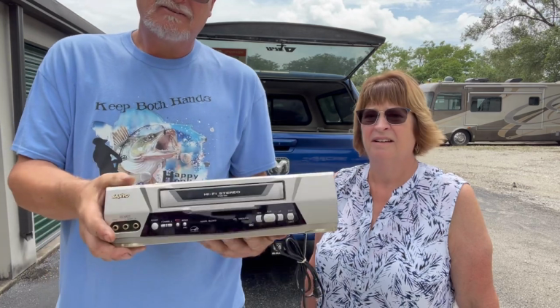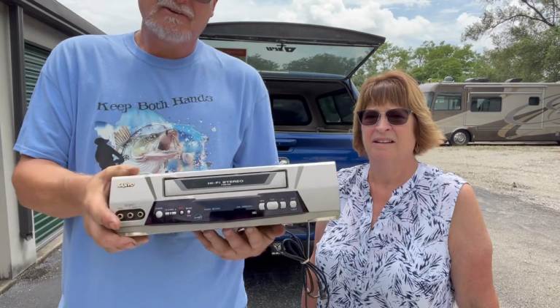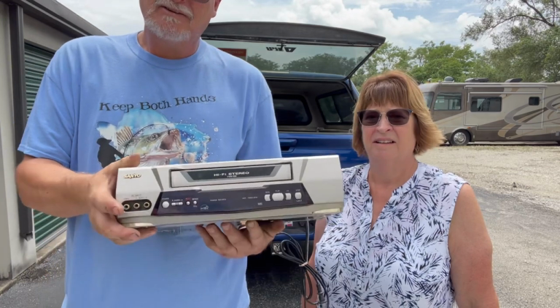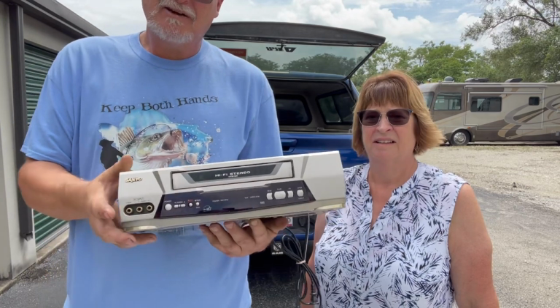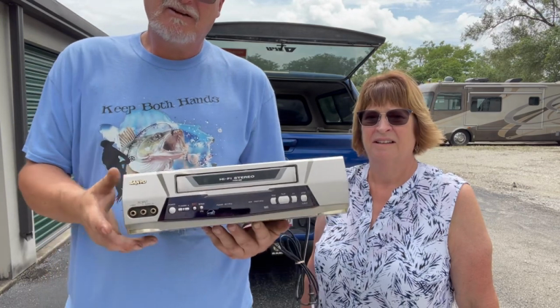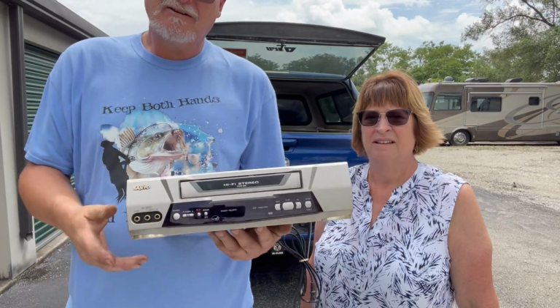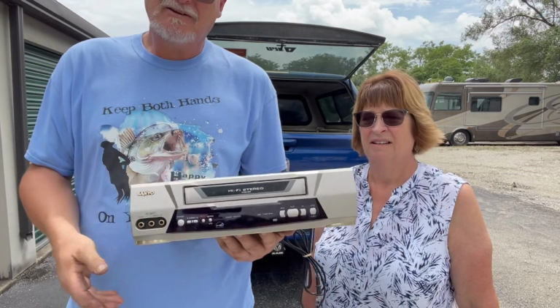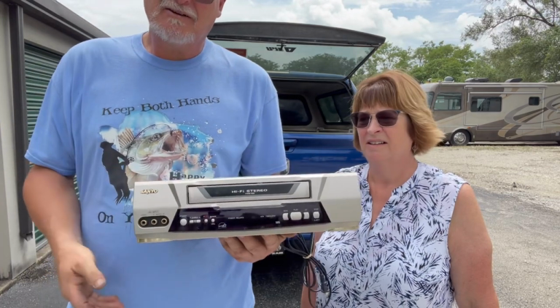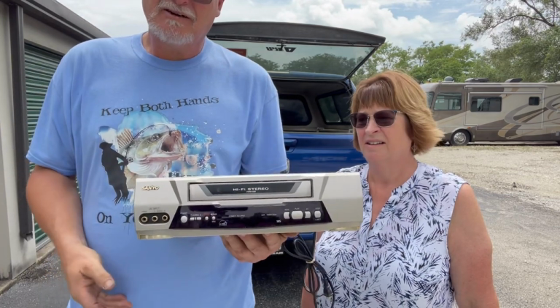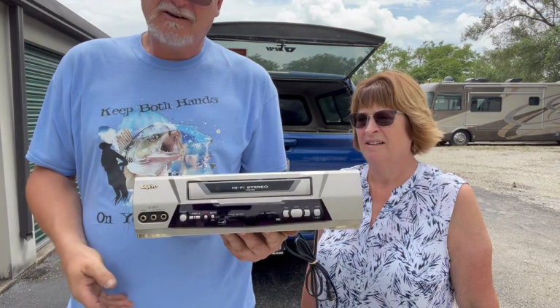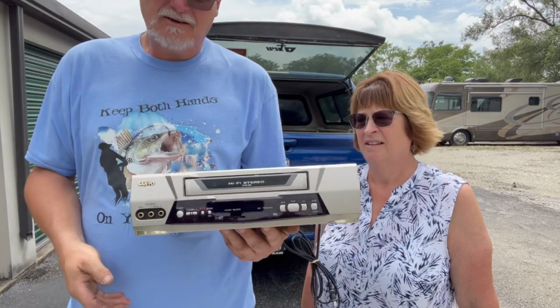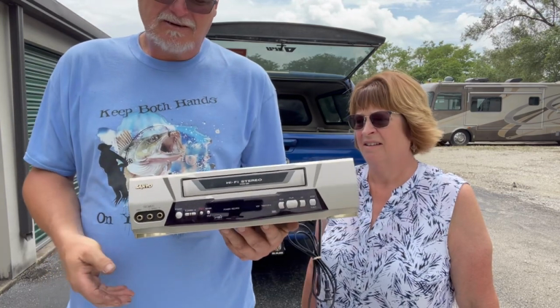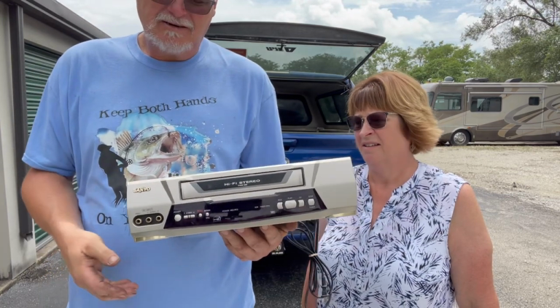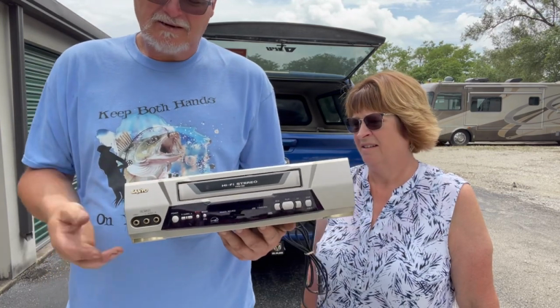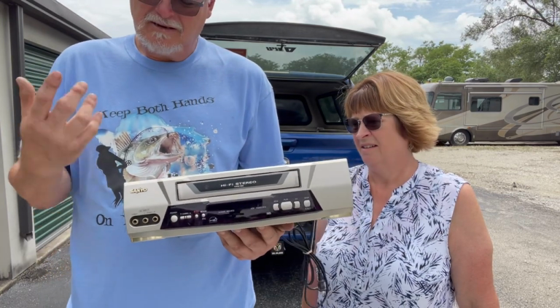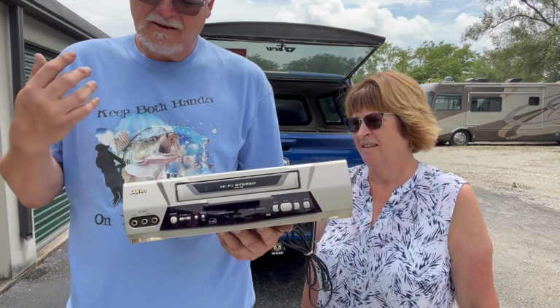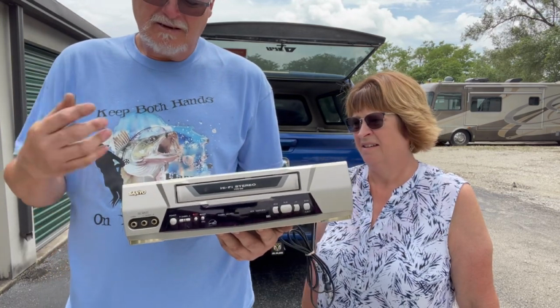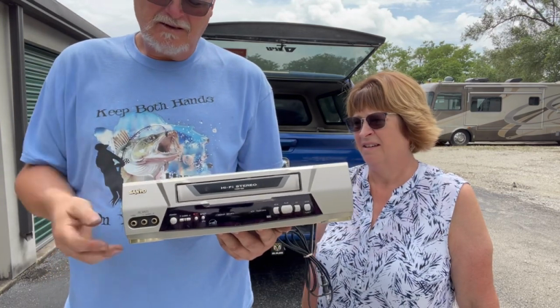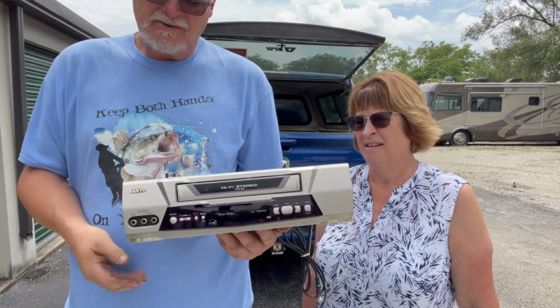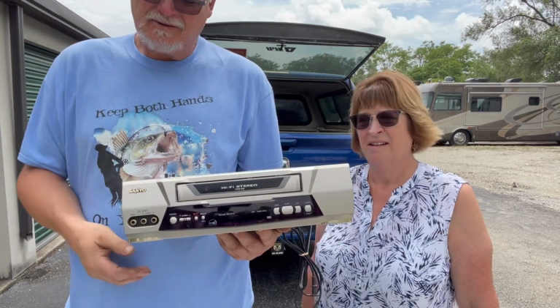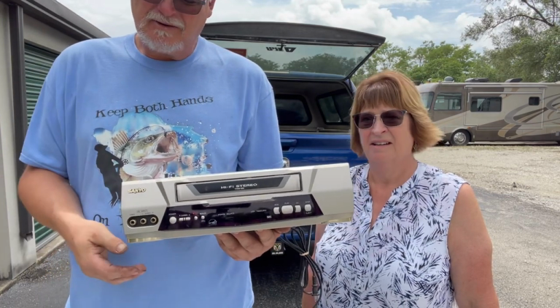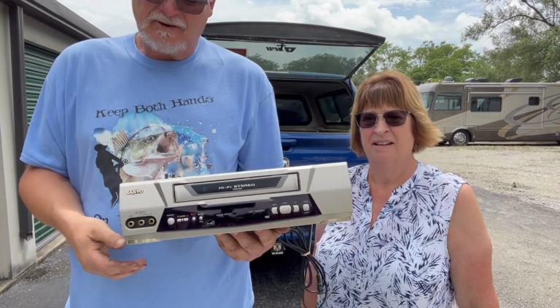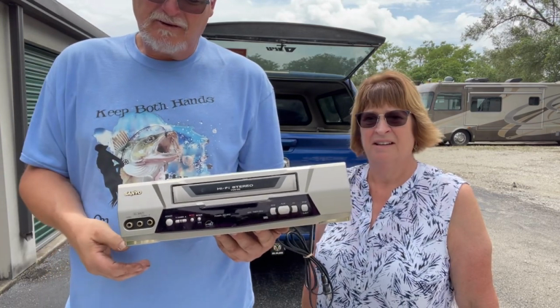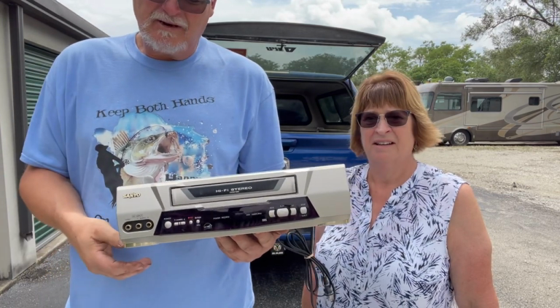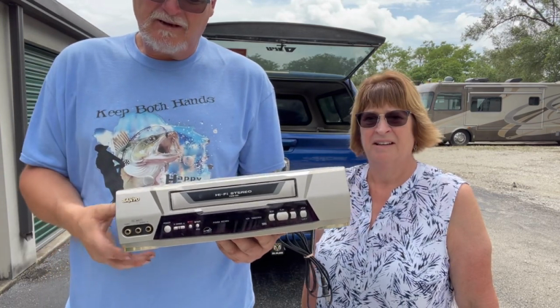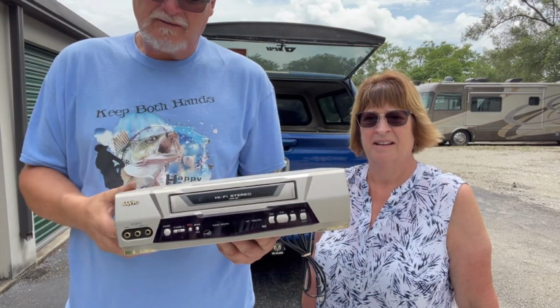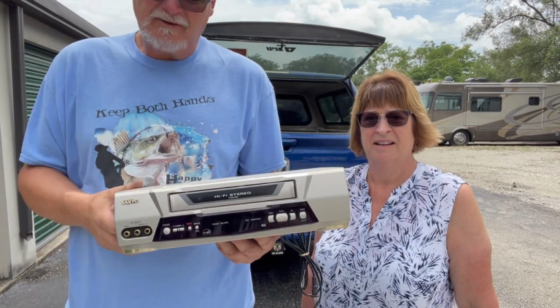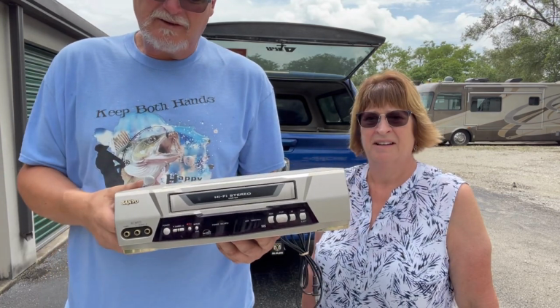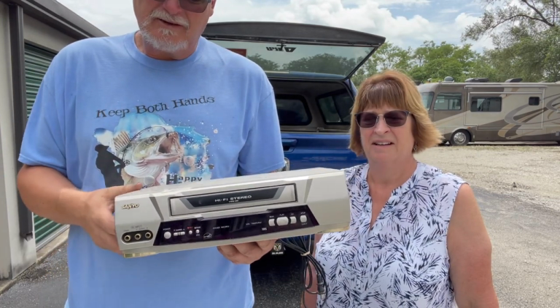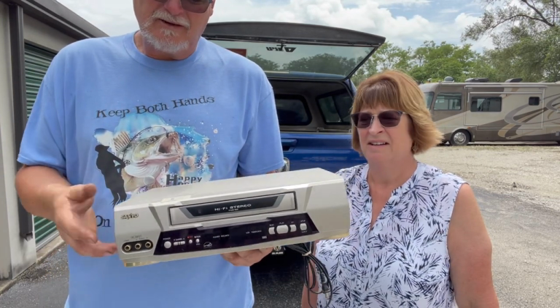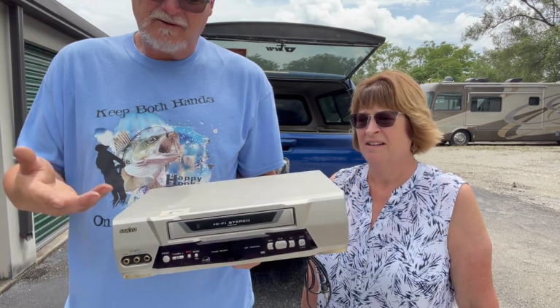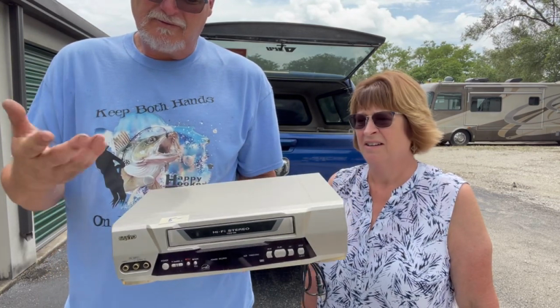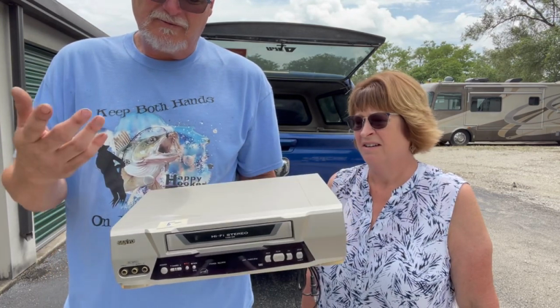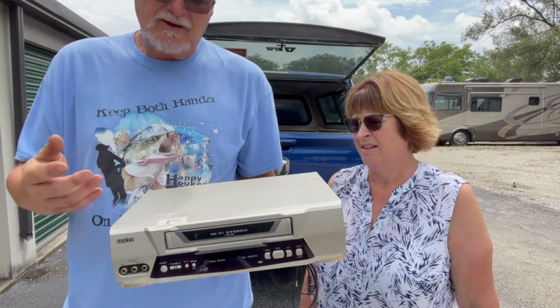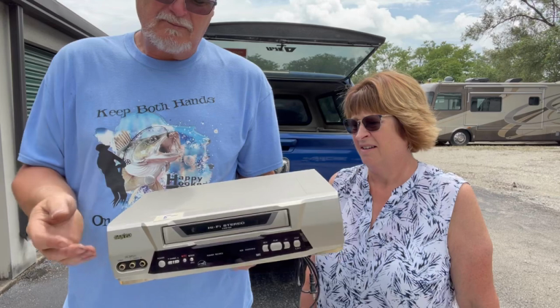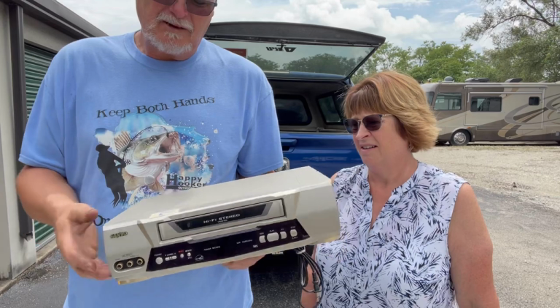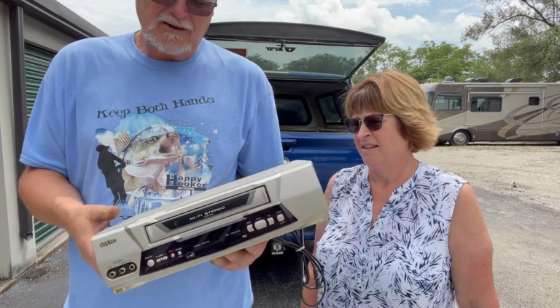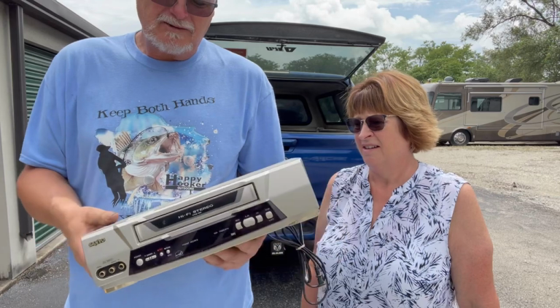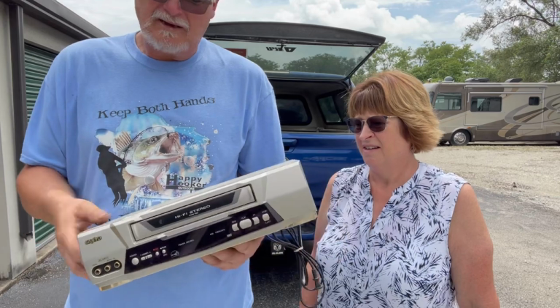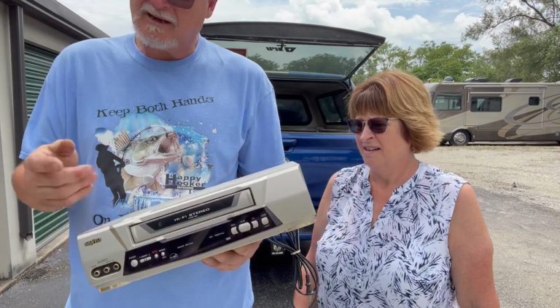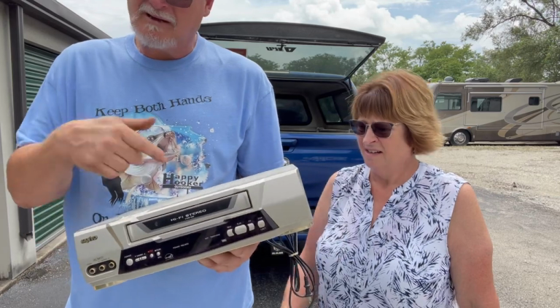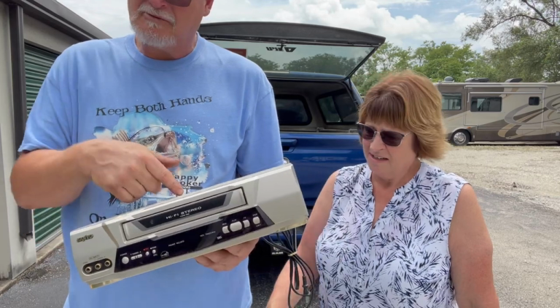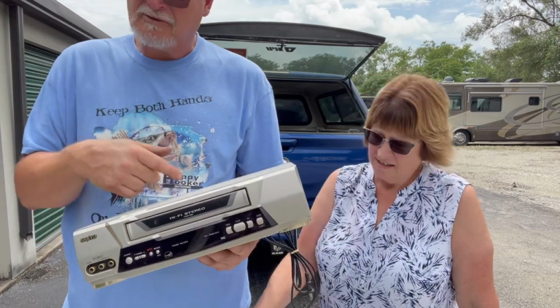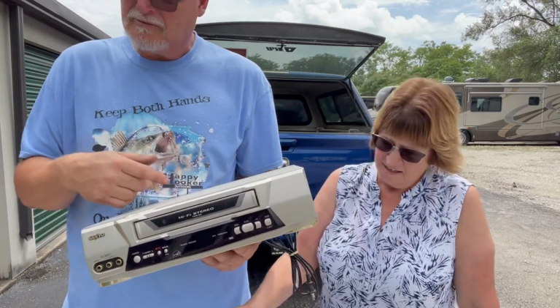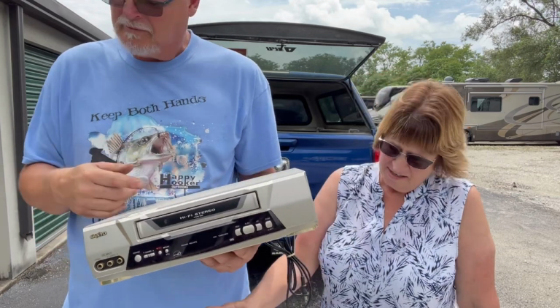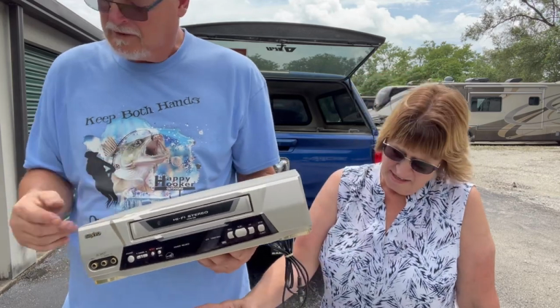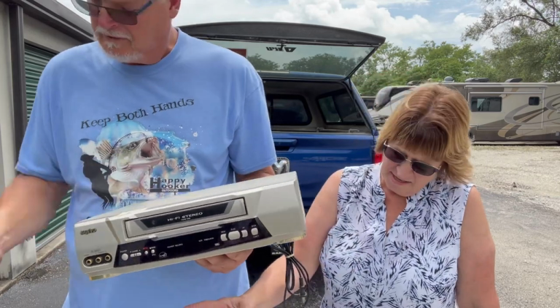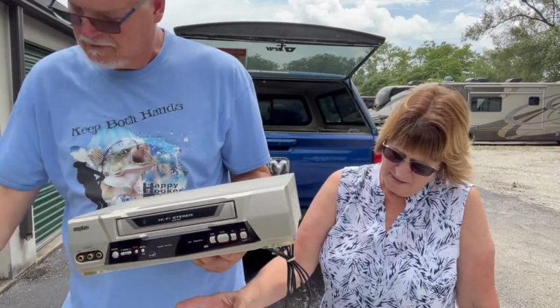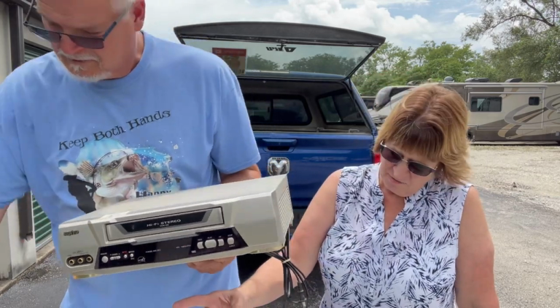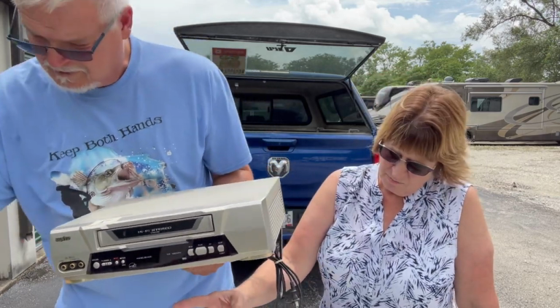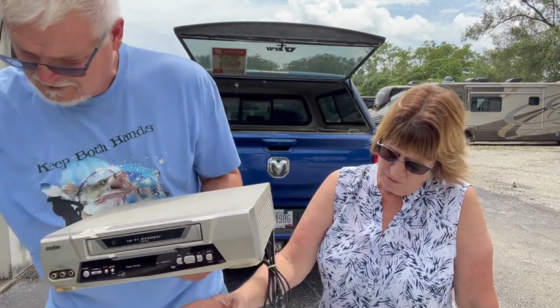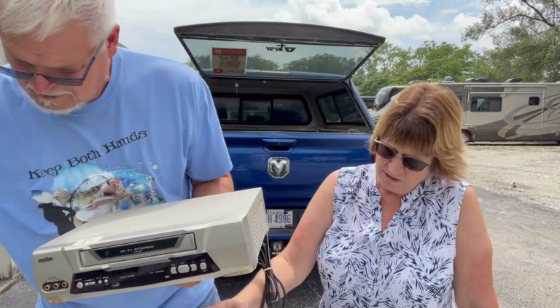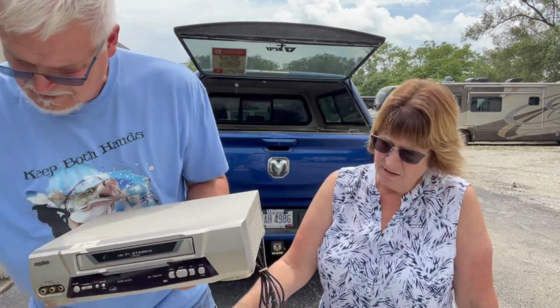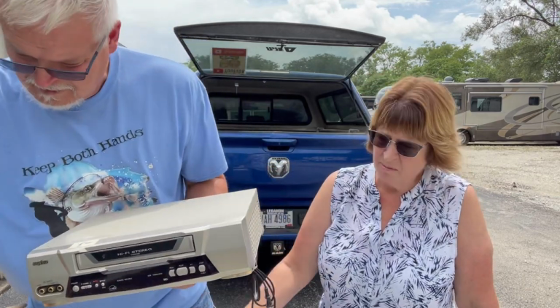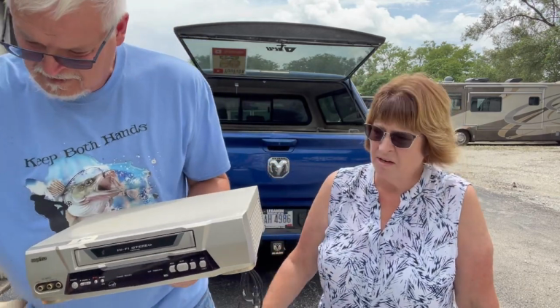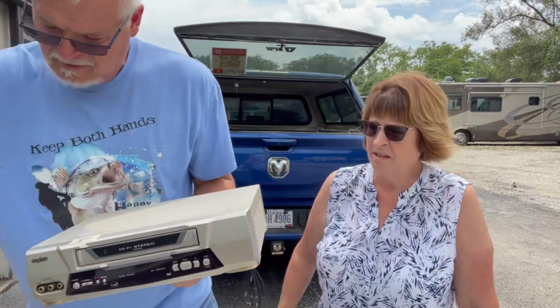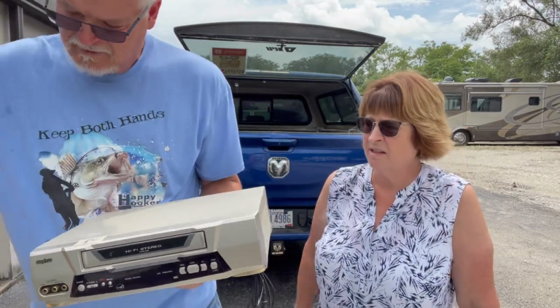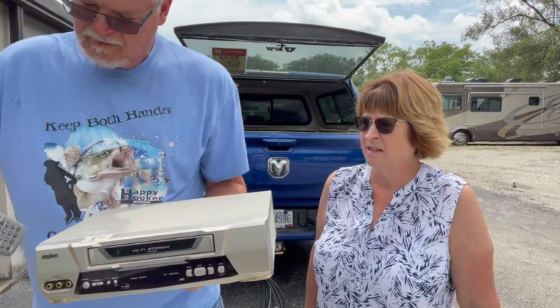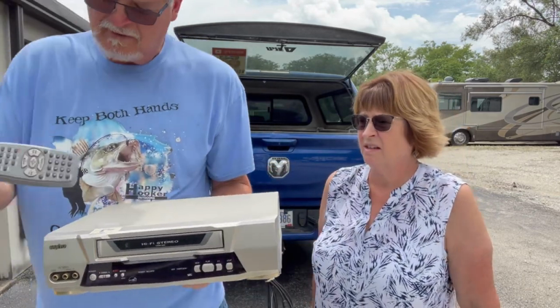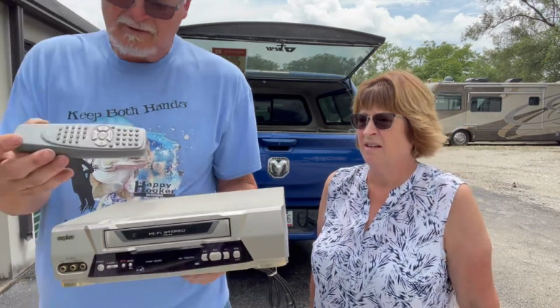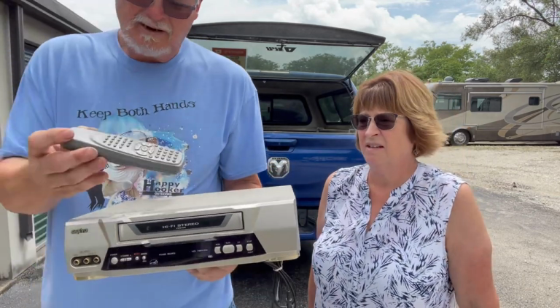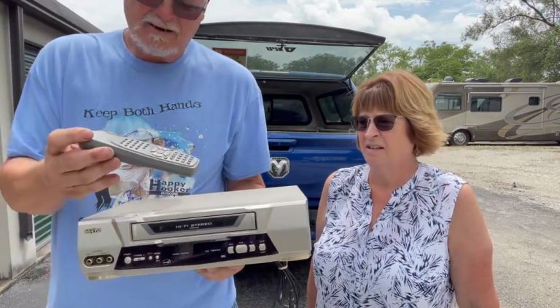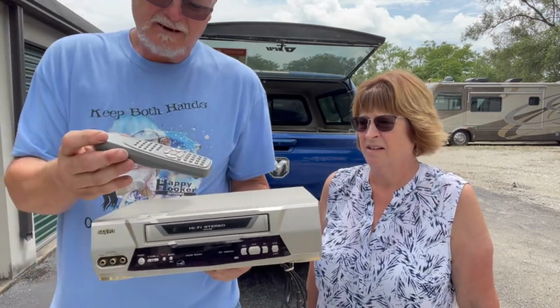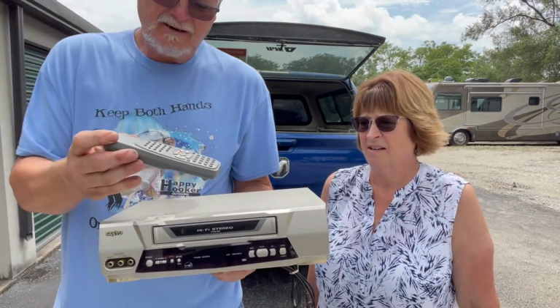VCRs sell good. This one's a $30 VCR for $5, and it came with a remote — the remote's right there in the box.